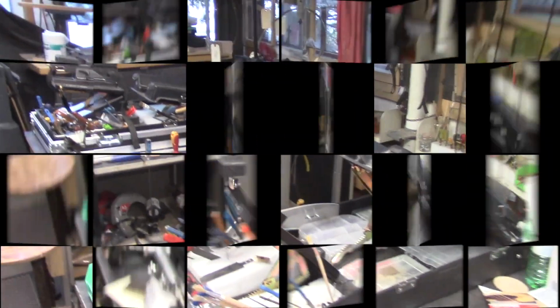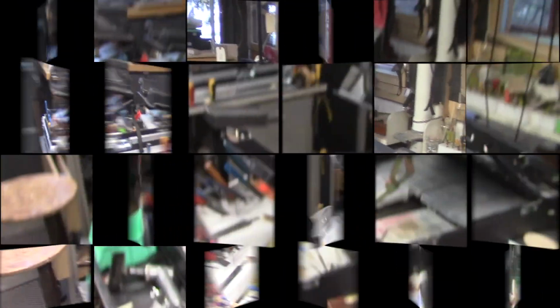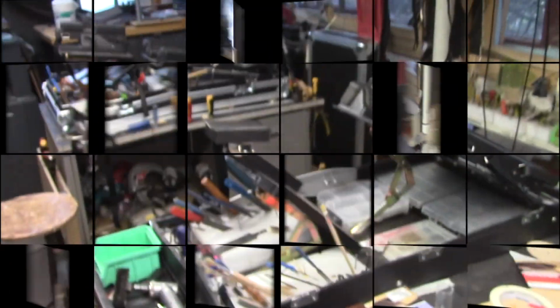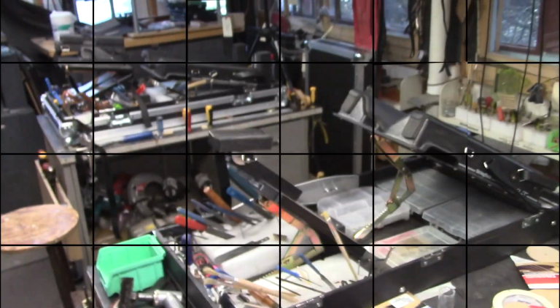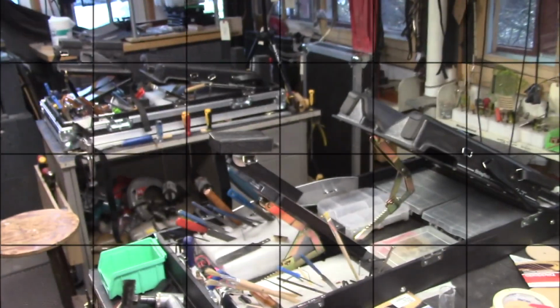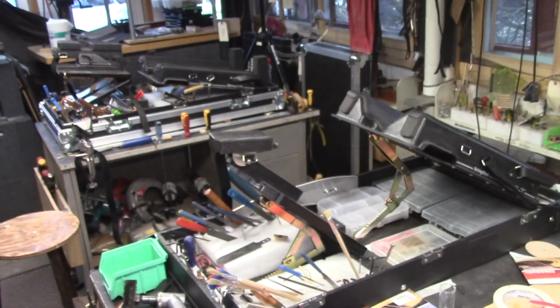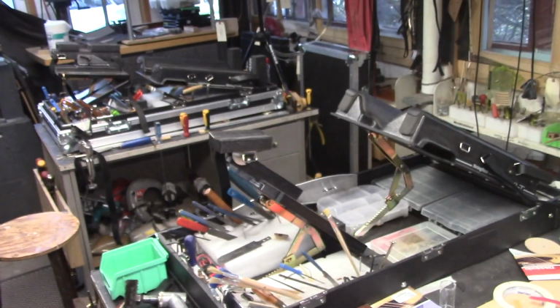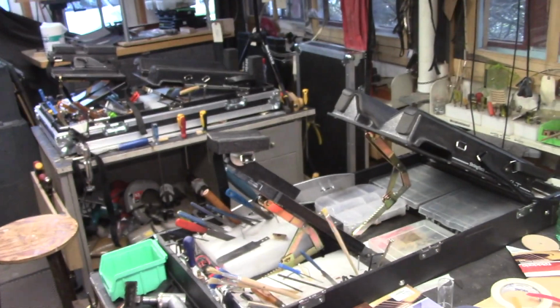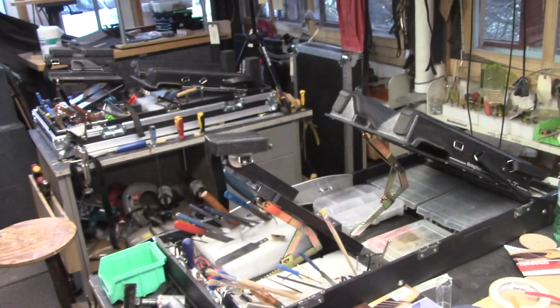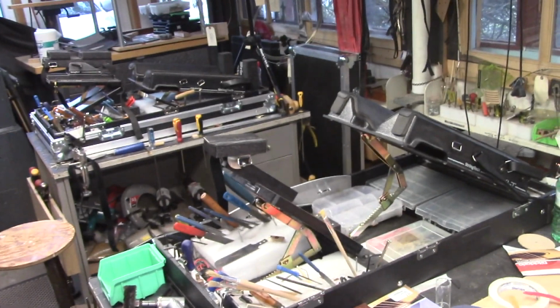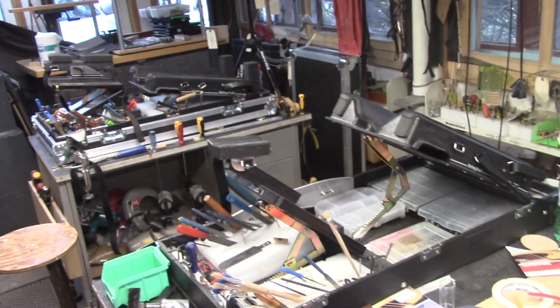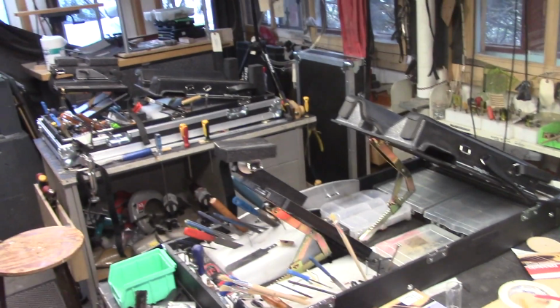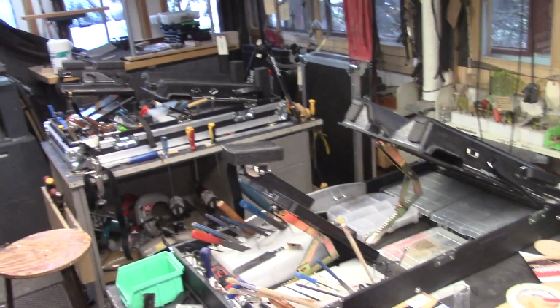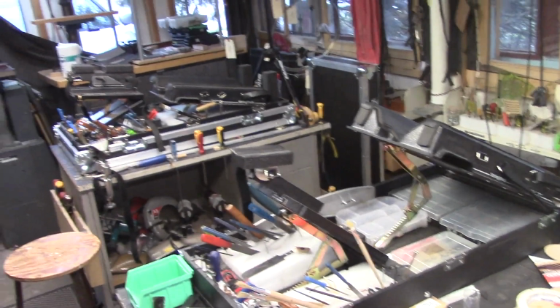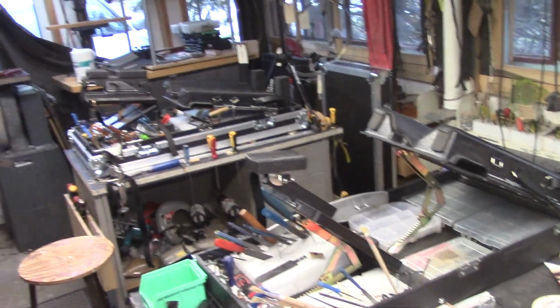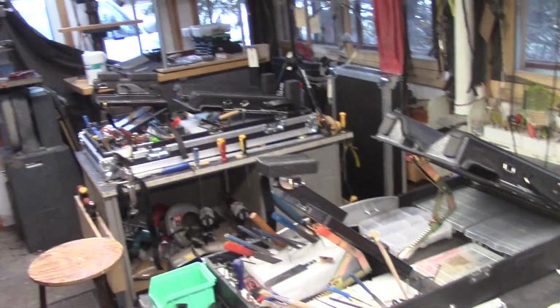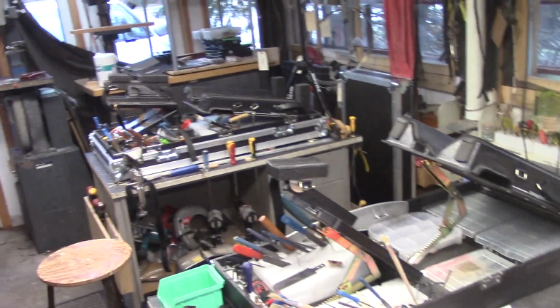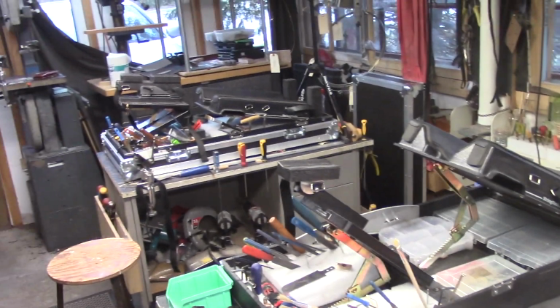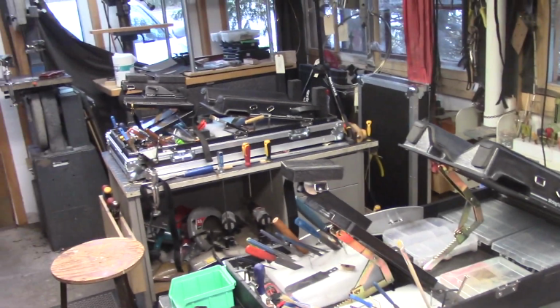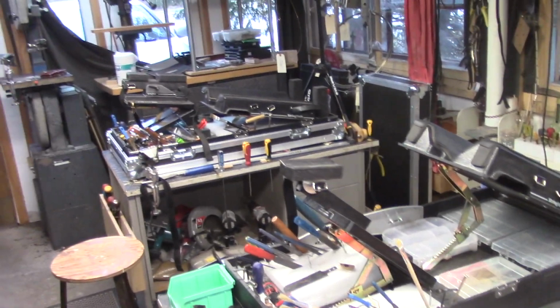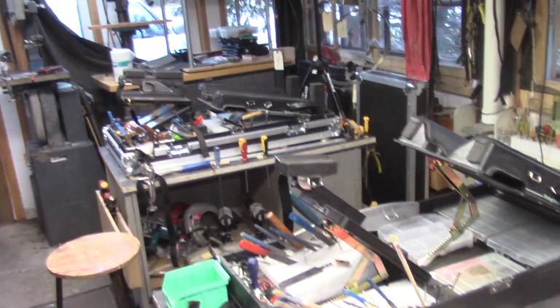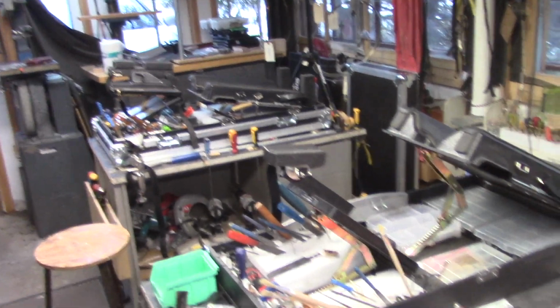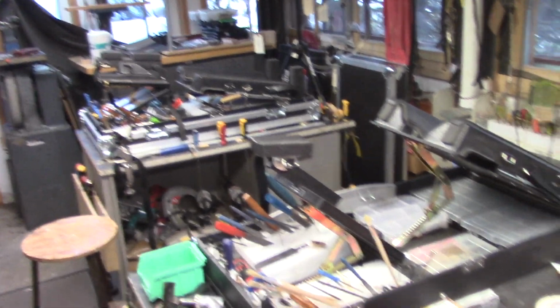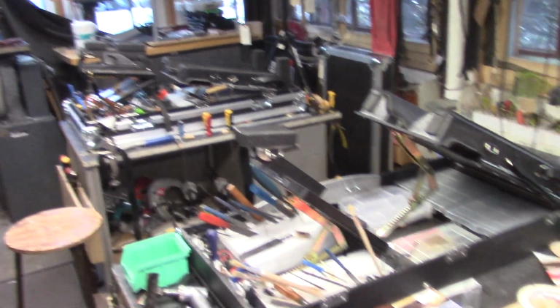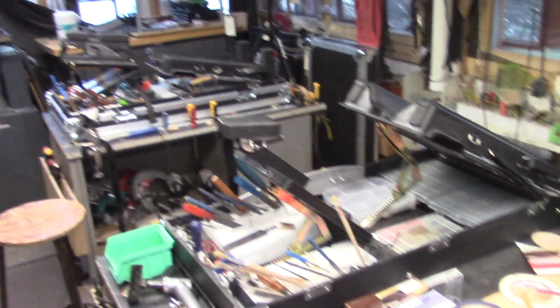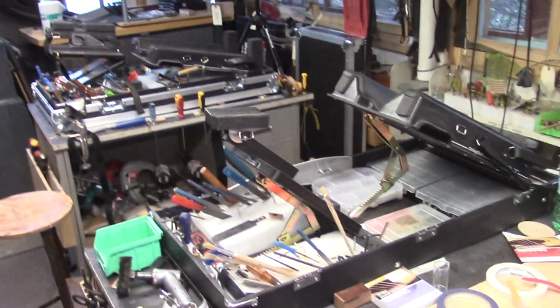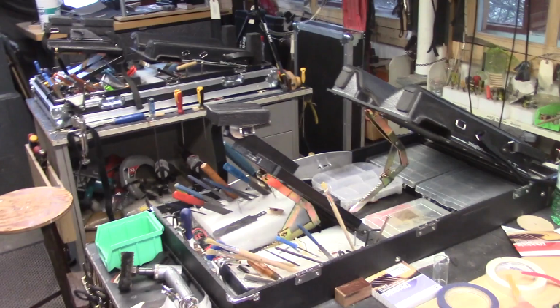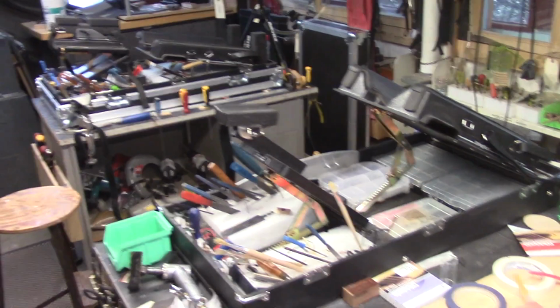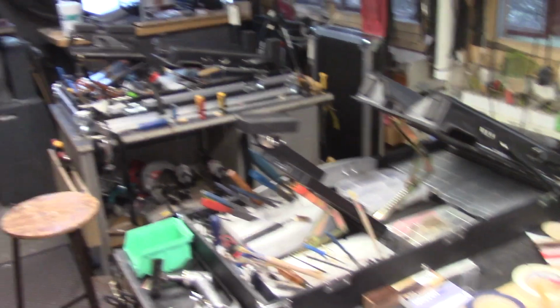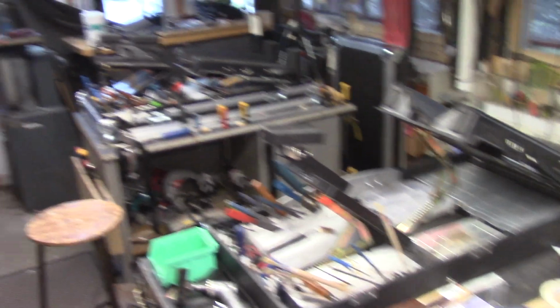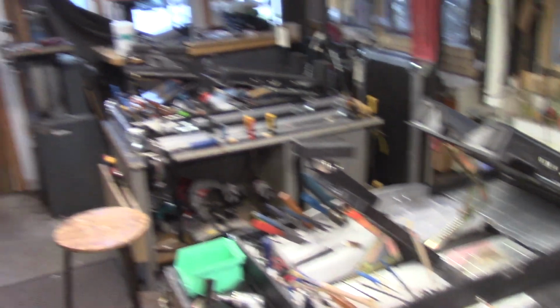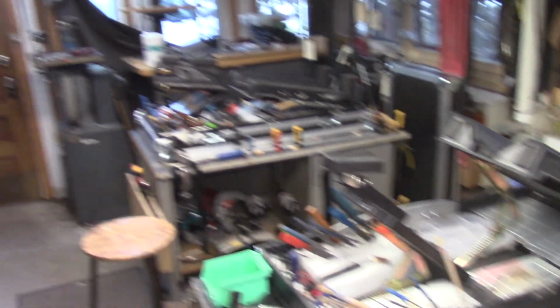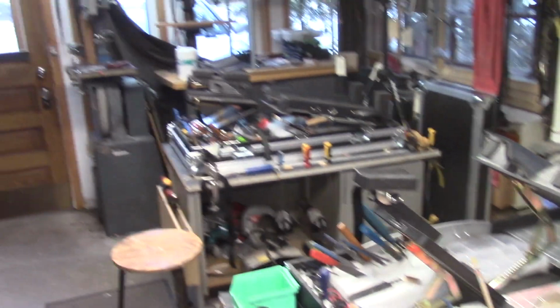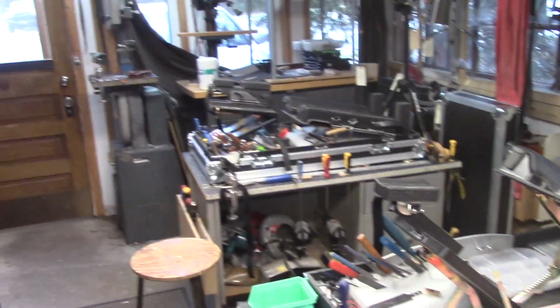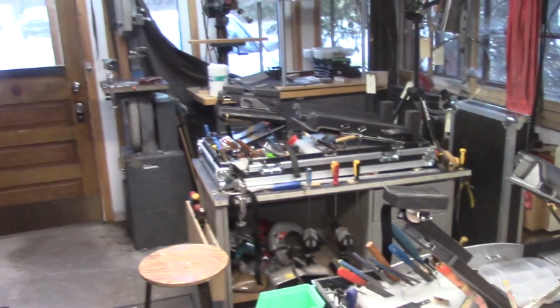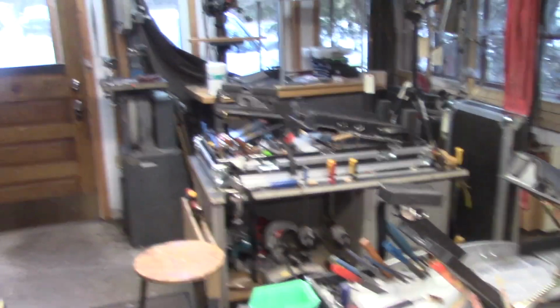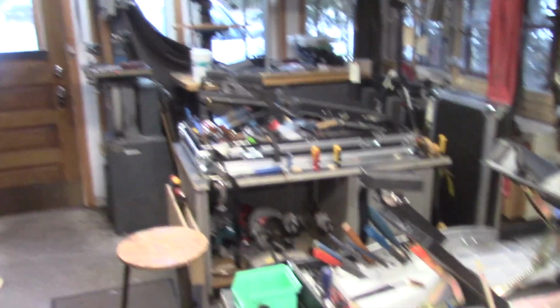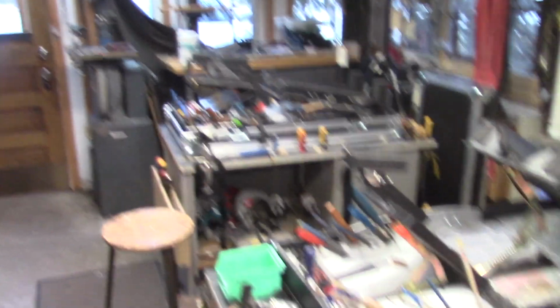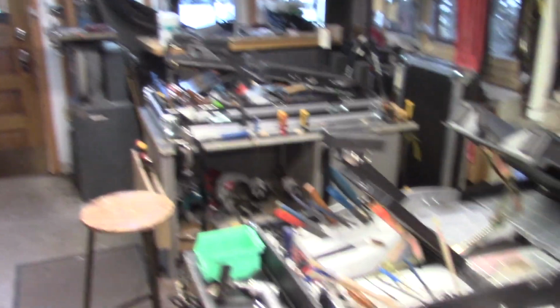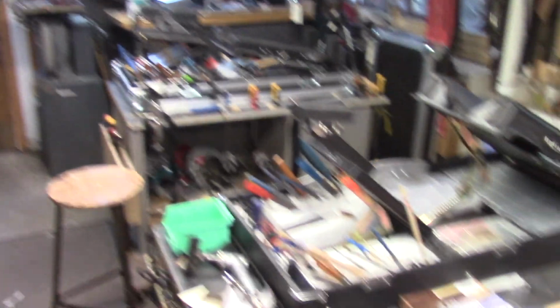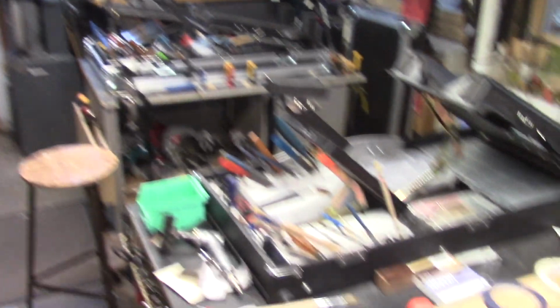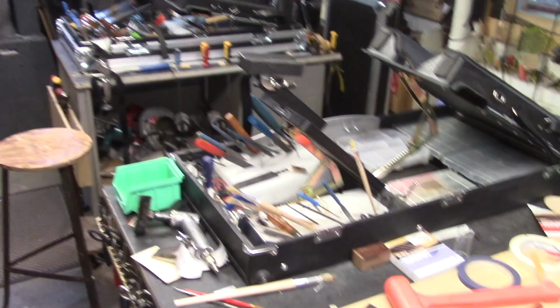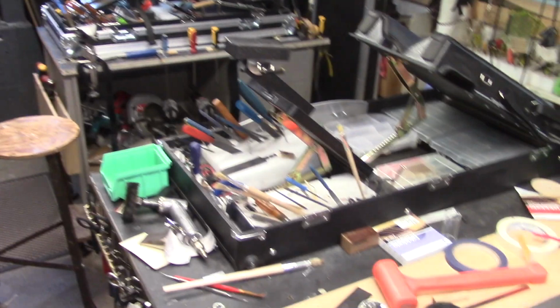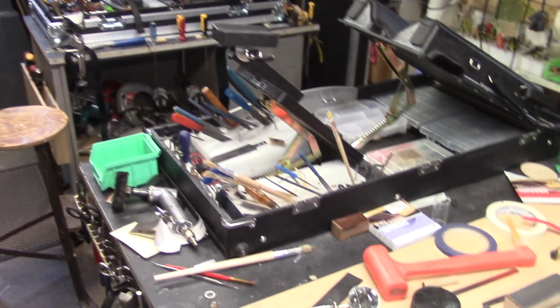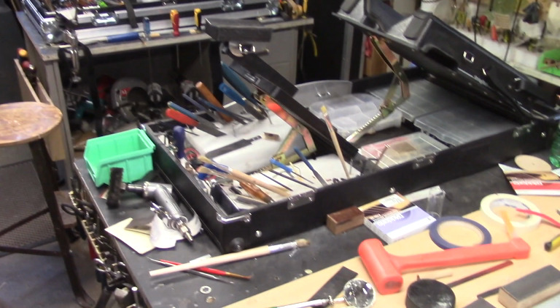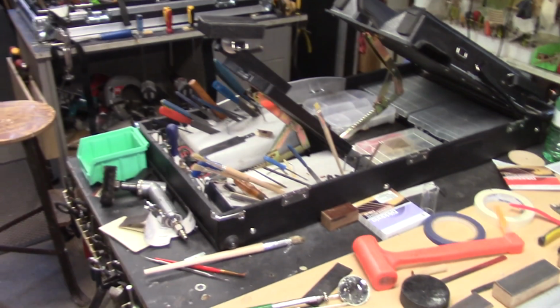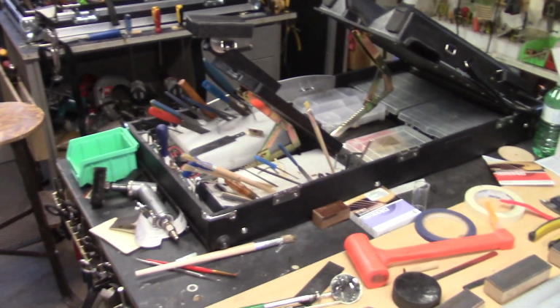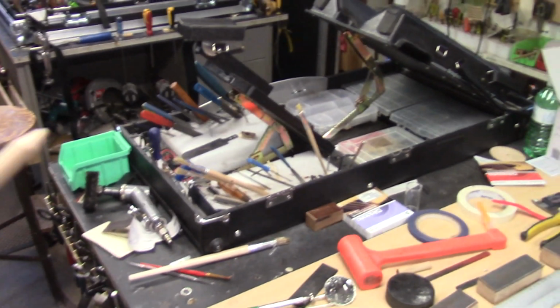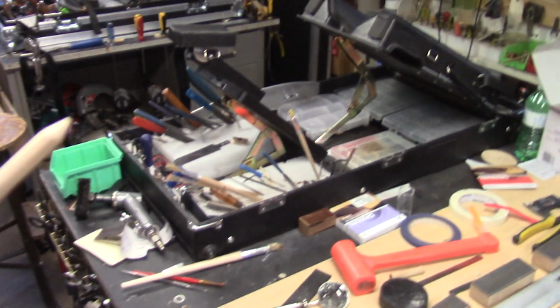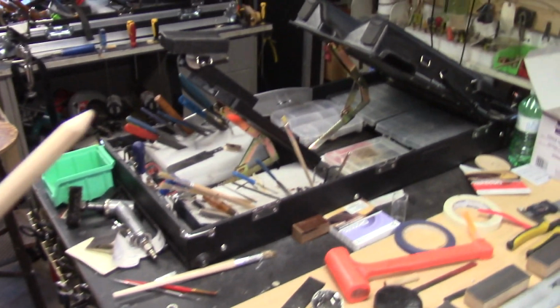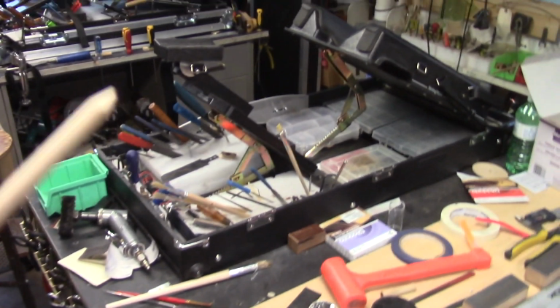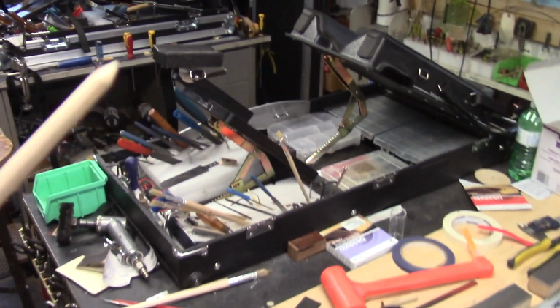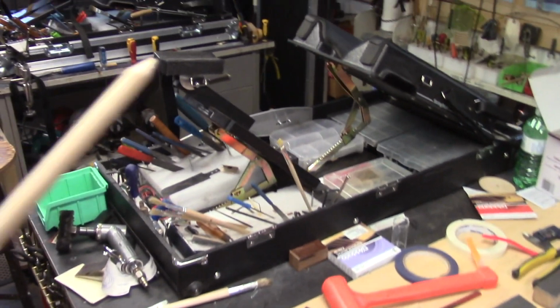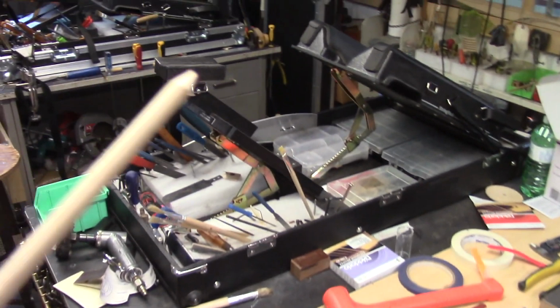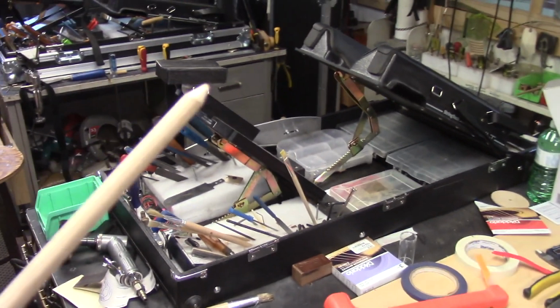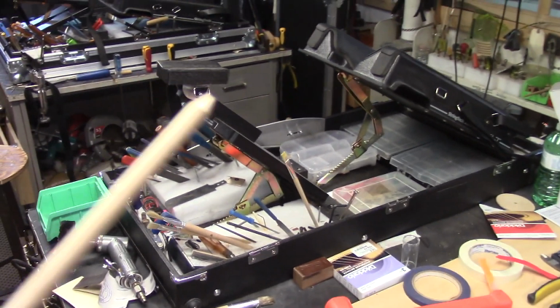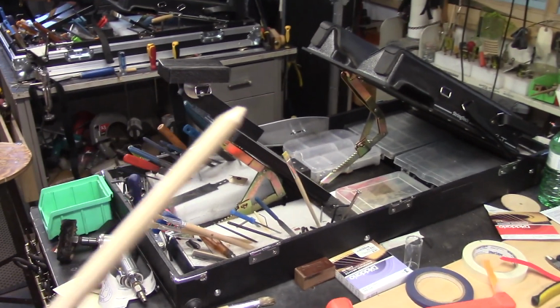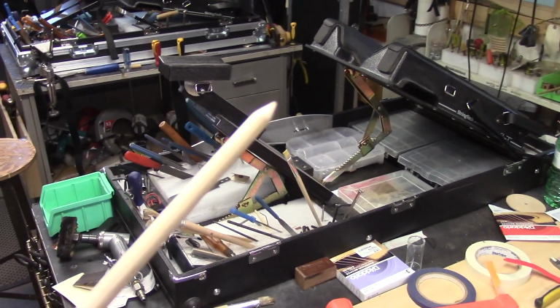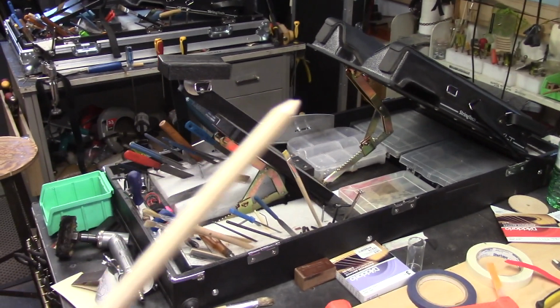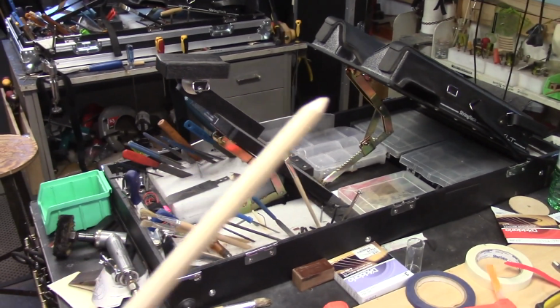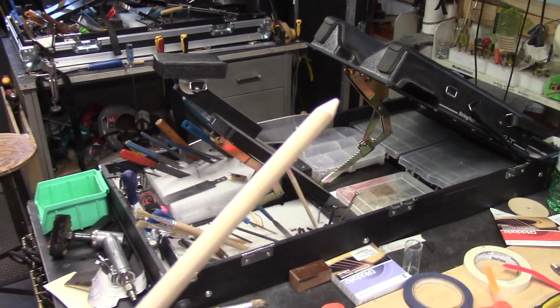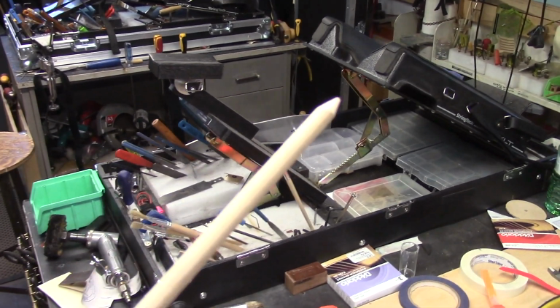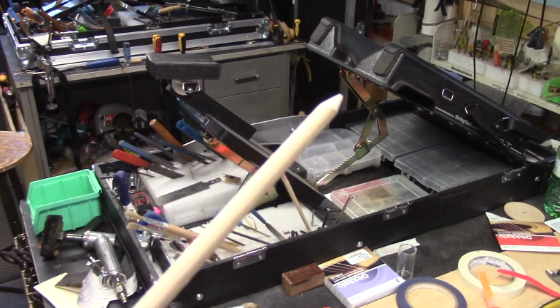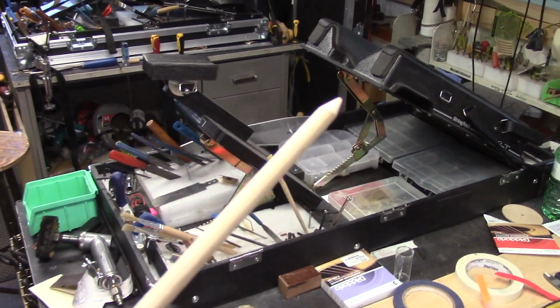I've had a bunch of people asking different questions about the two different models of TechDeck. So in the foreground here we have the XLT.